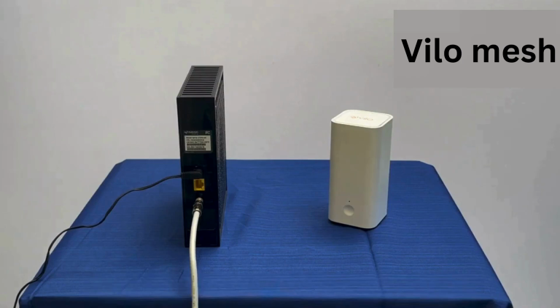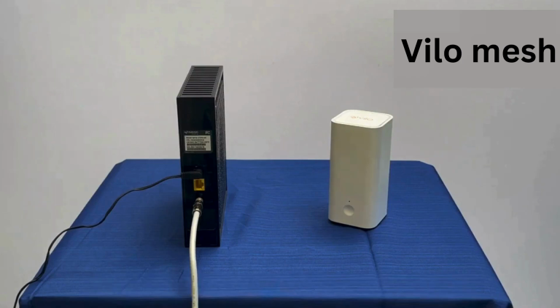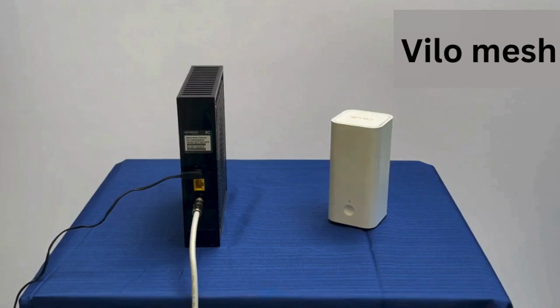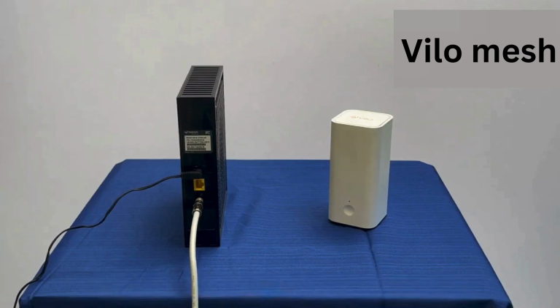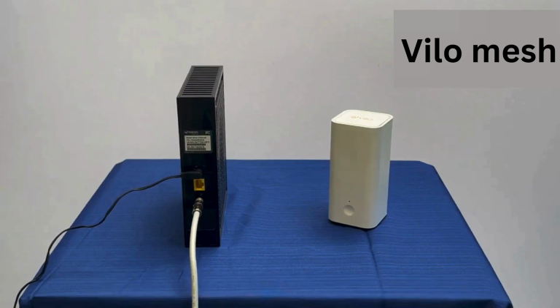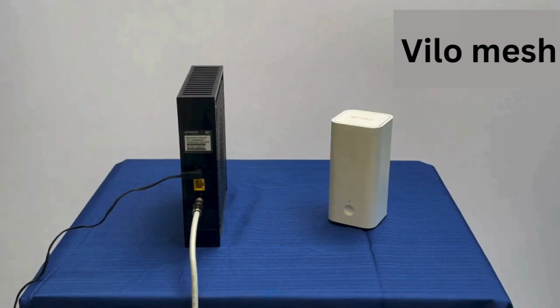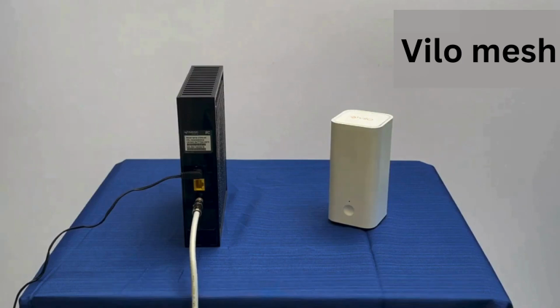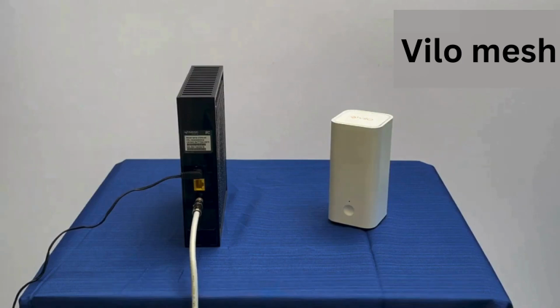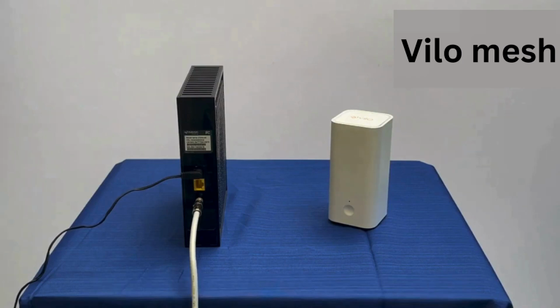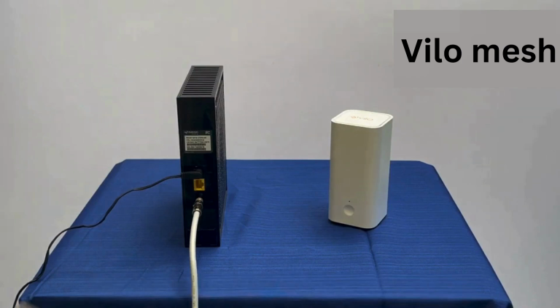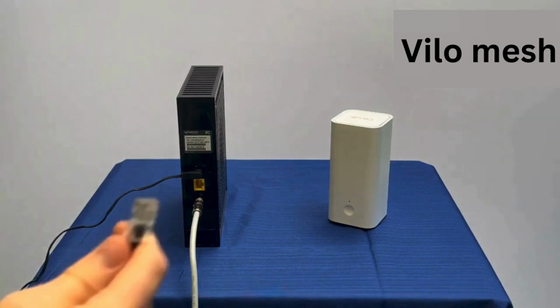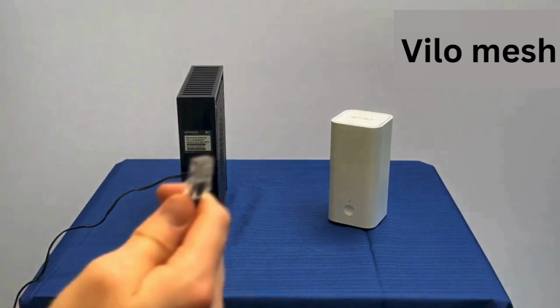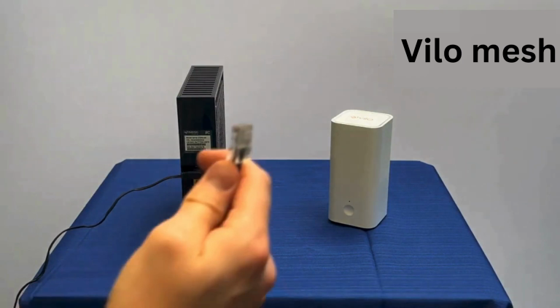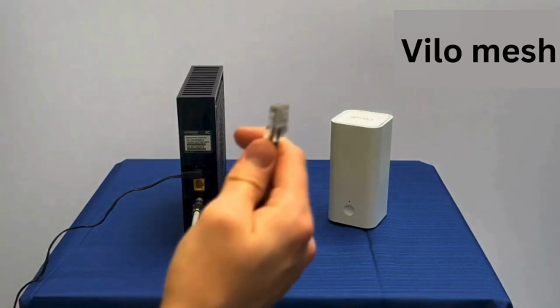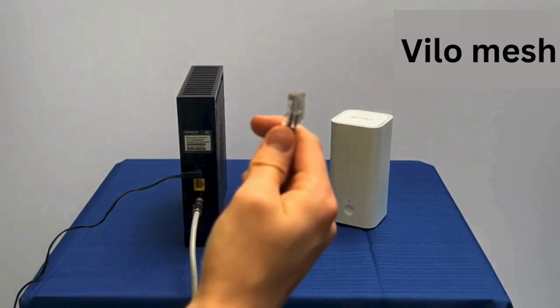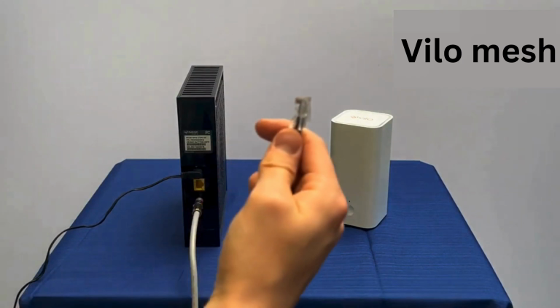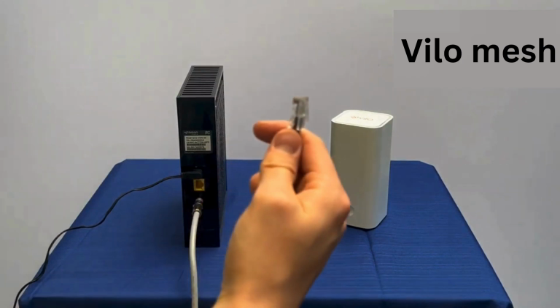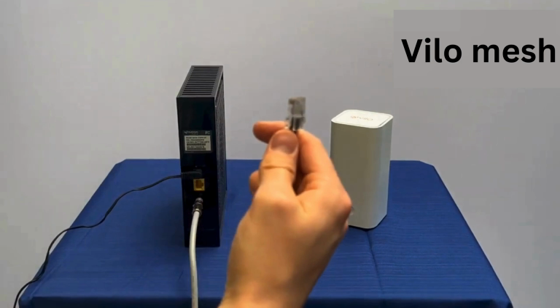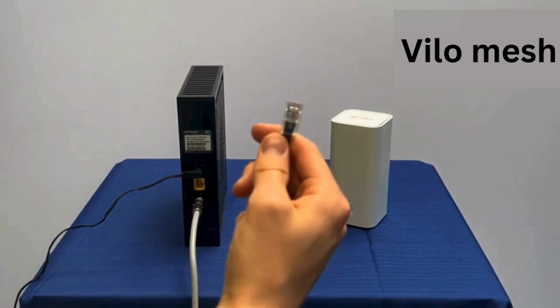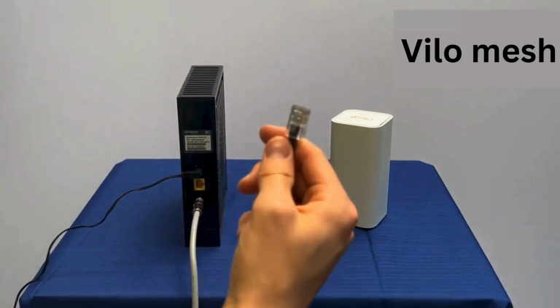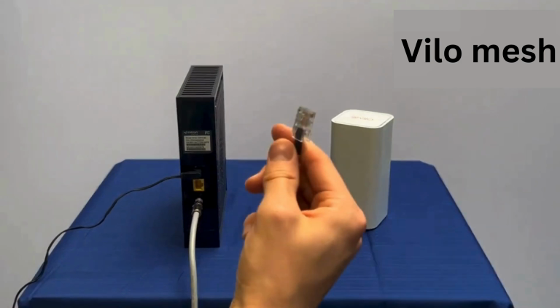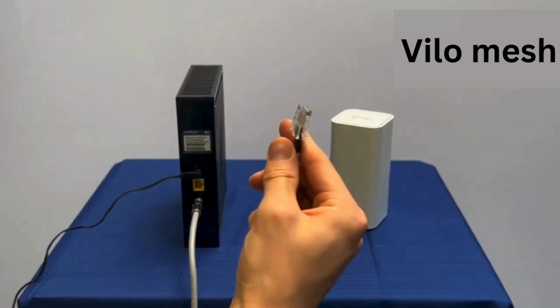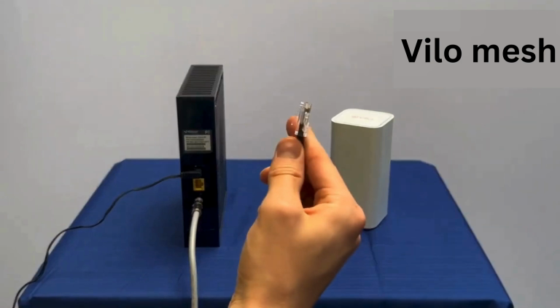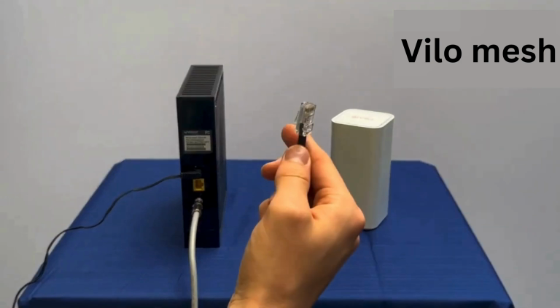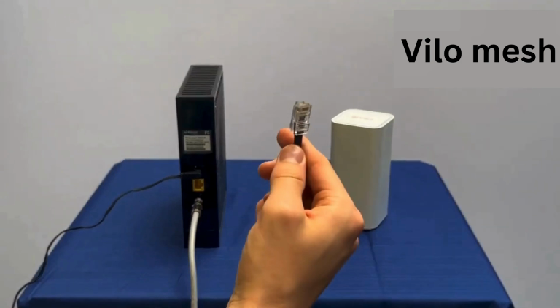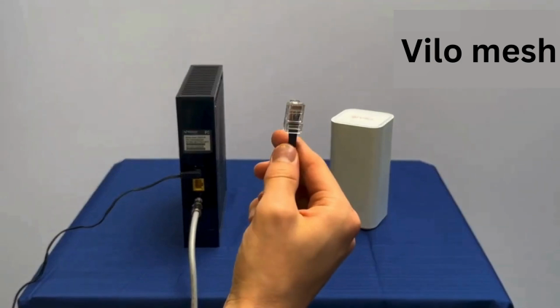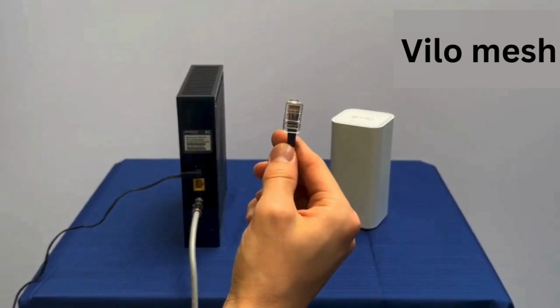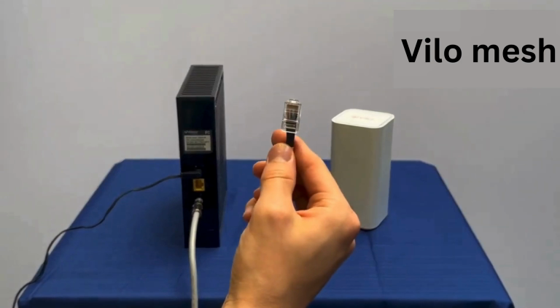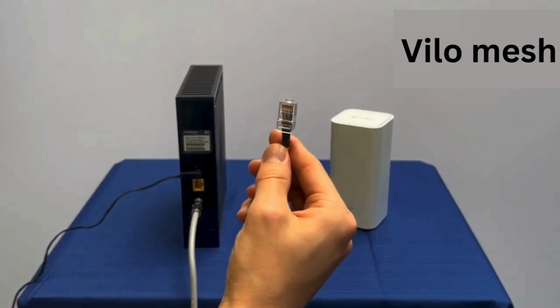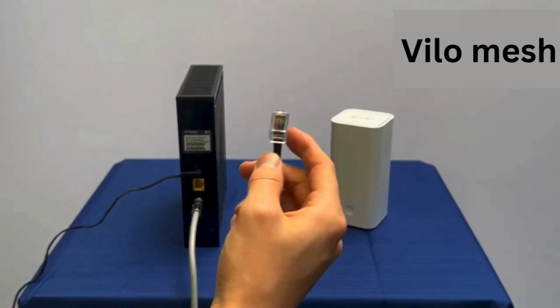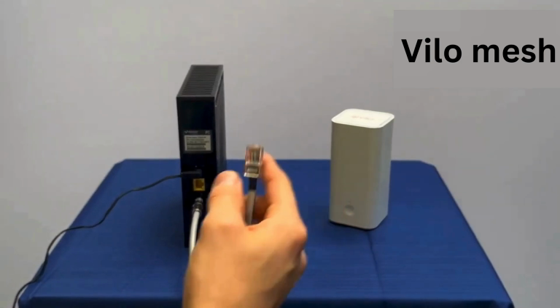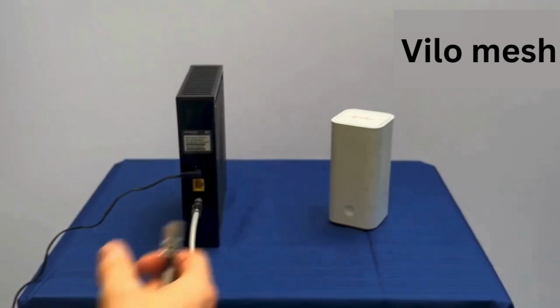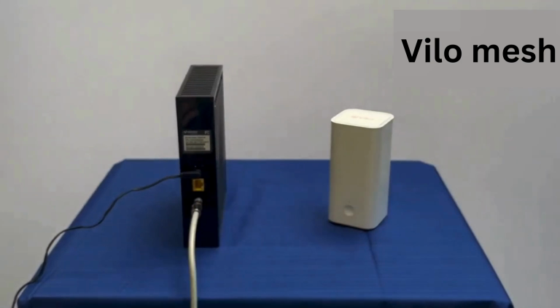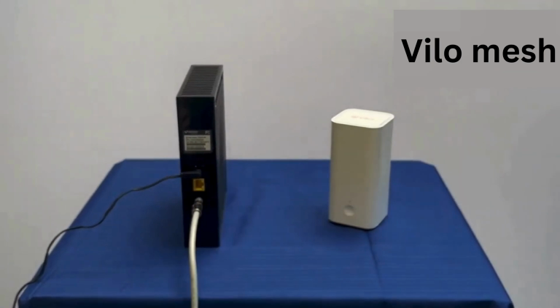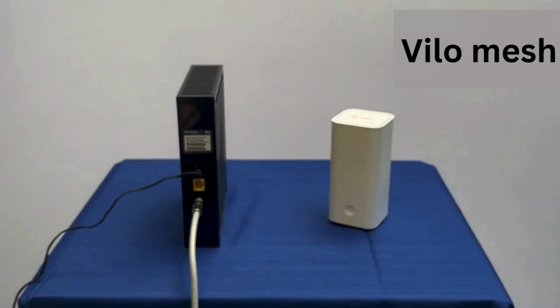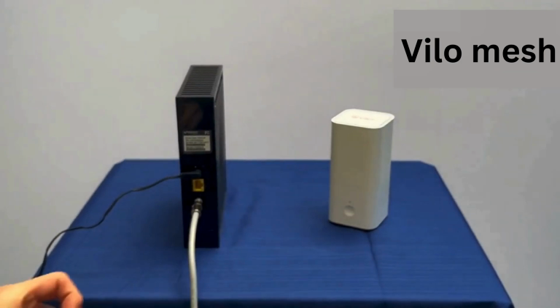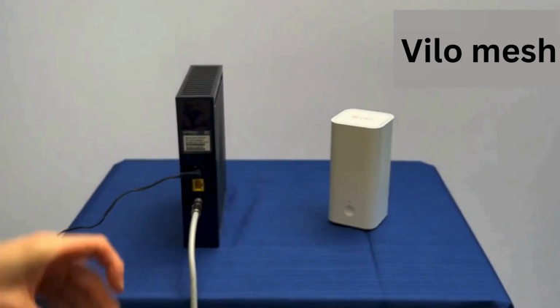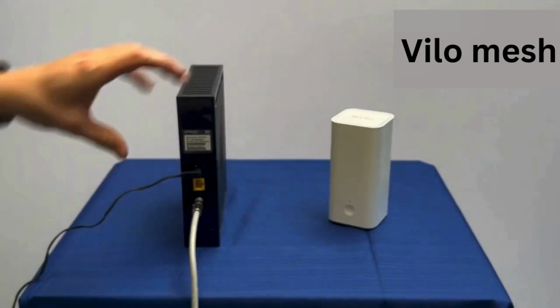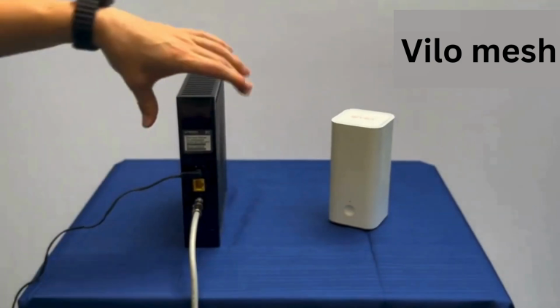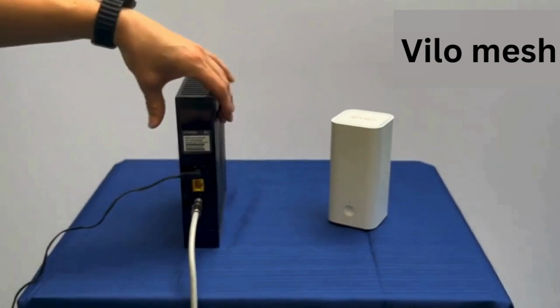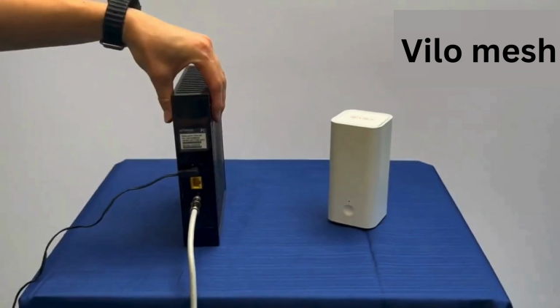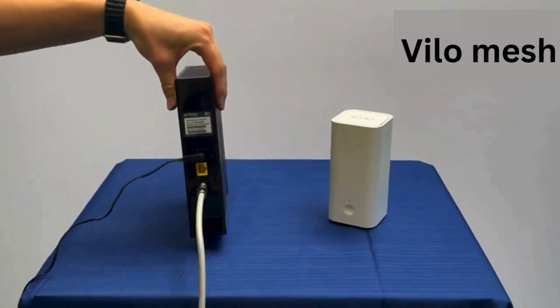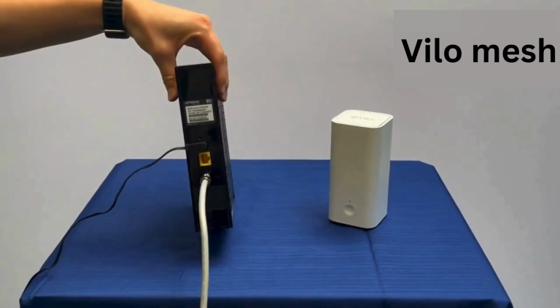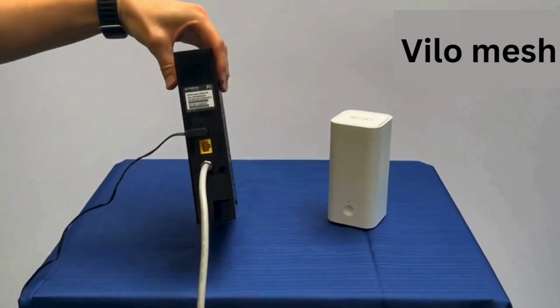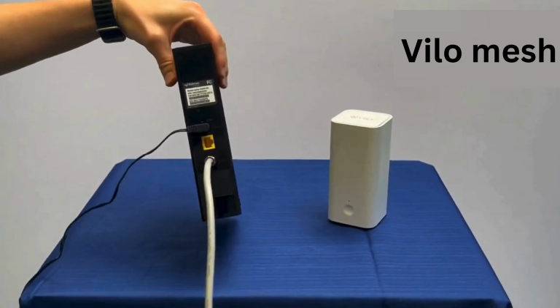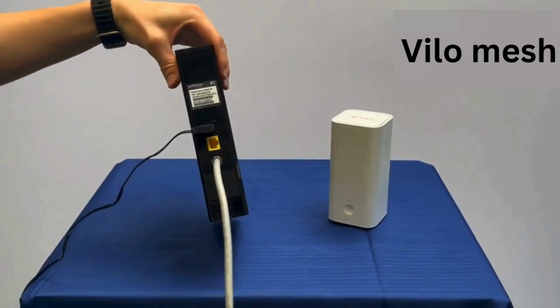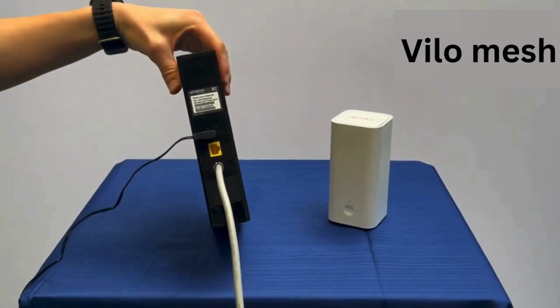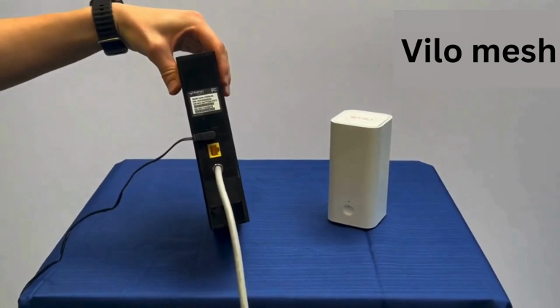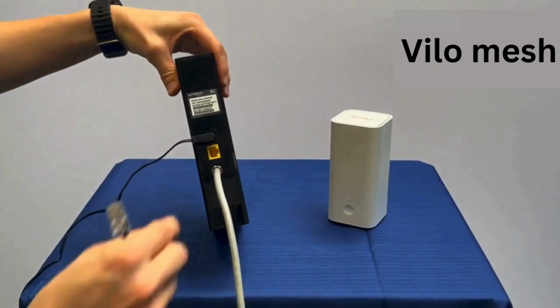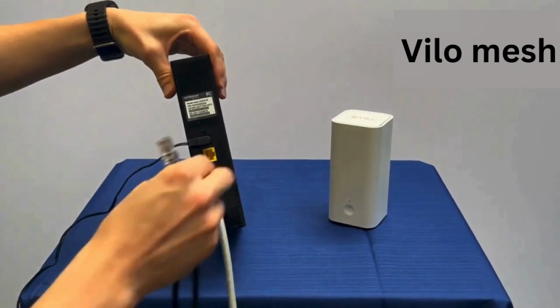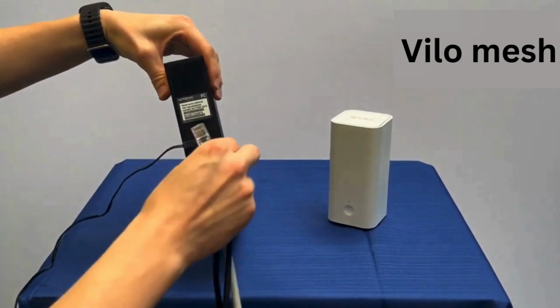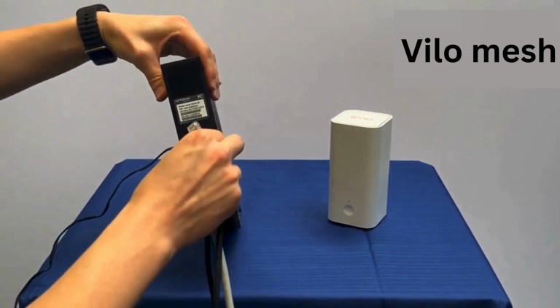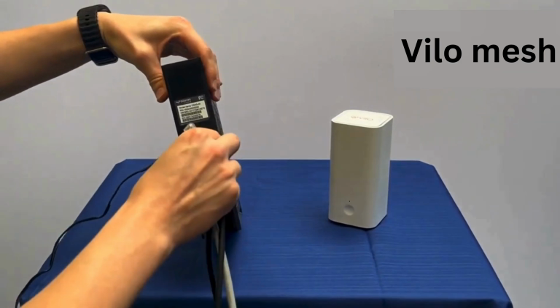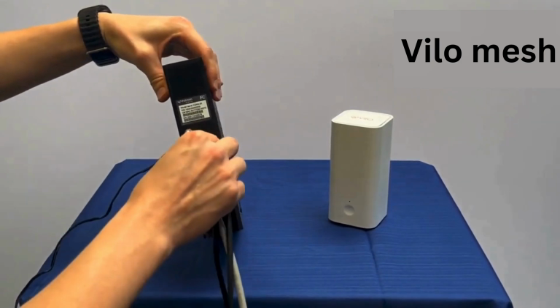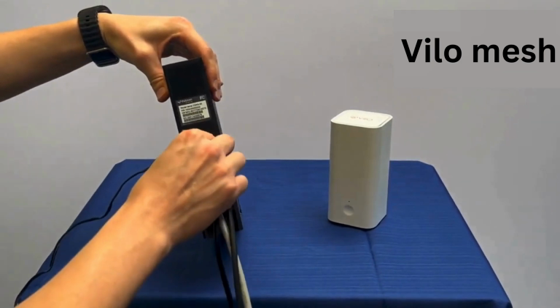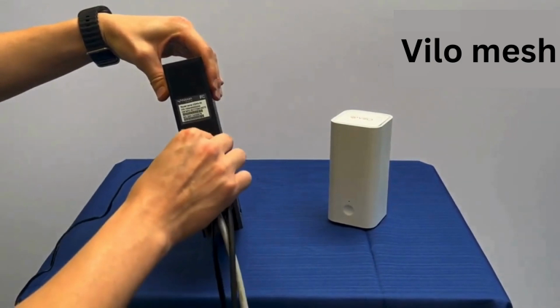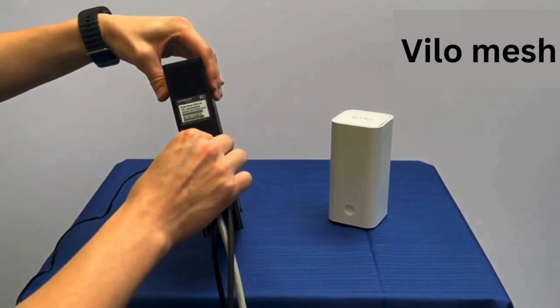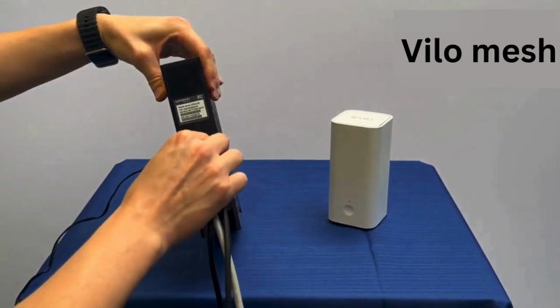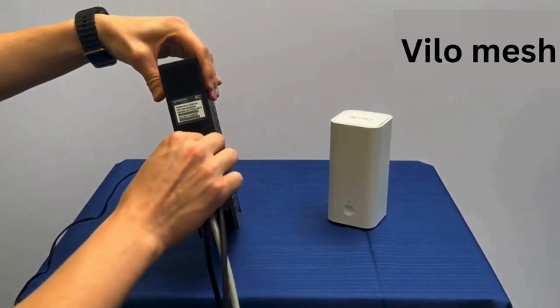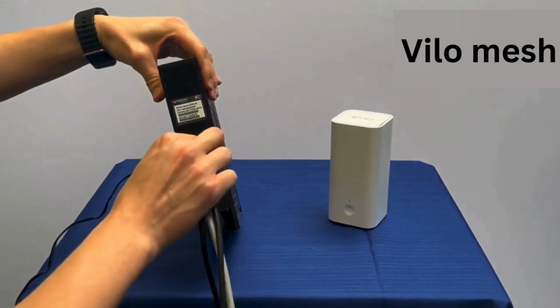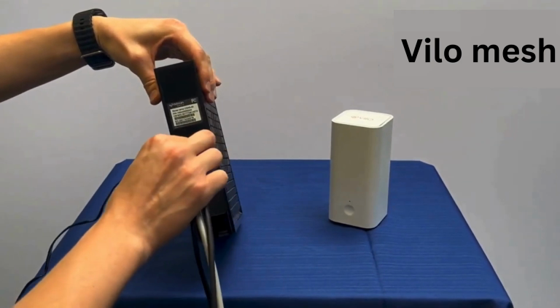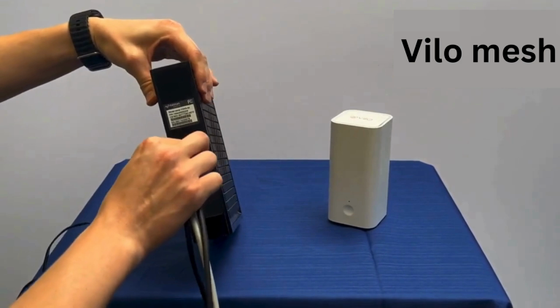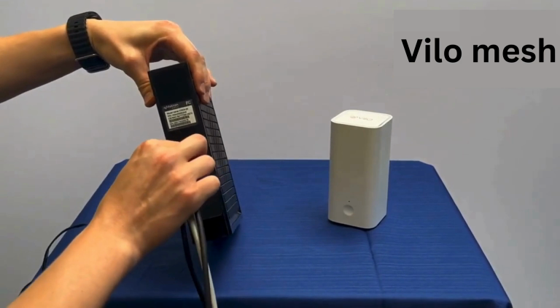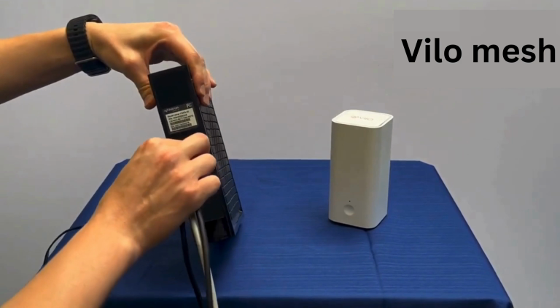Step 2: Position the main unit. Place the primary Vilo unit close to your modem and a power outlet. This is the main hub that will connect to your internet source.